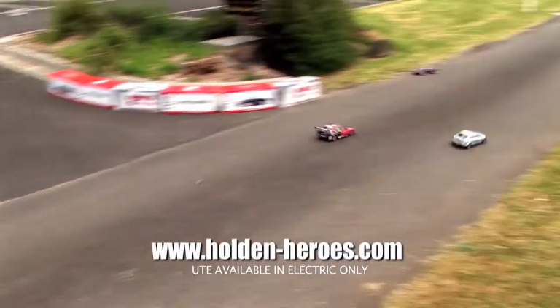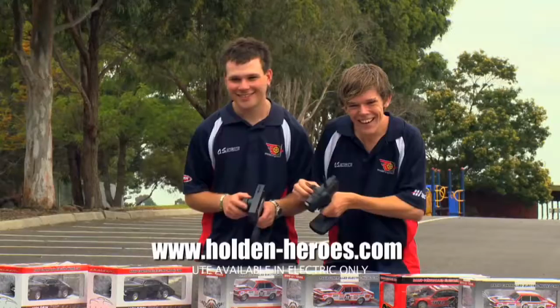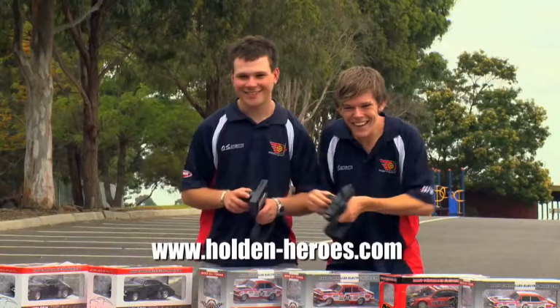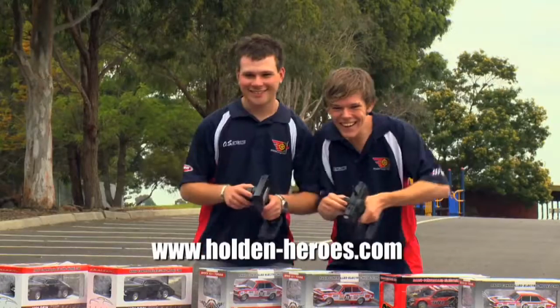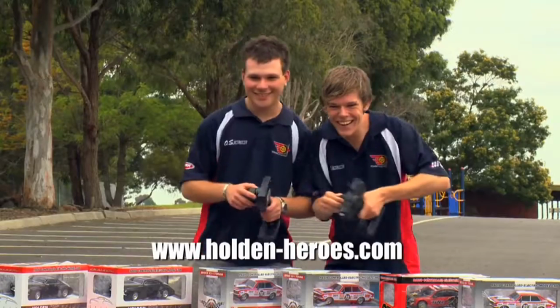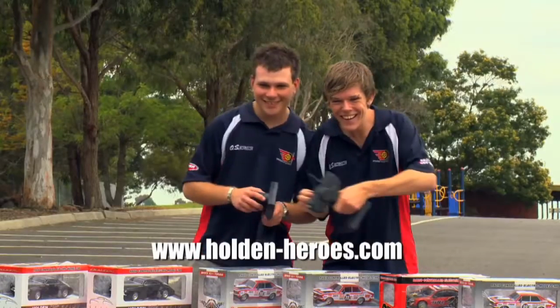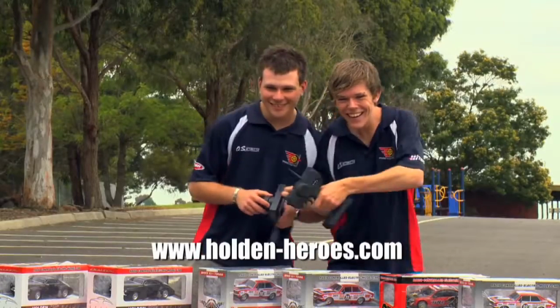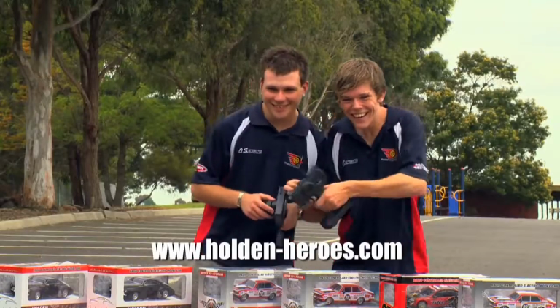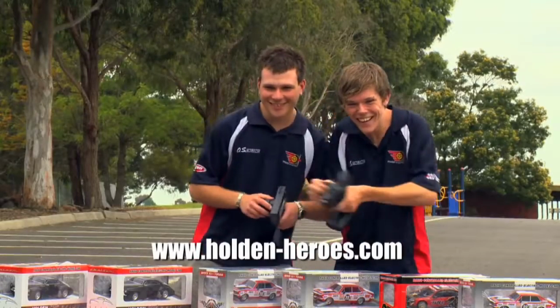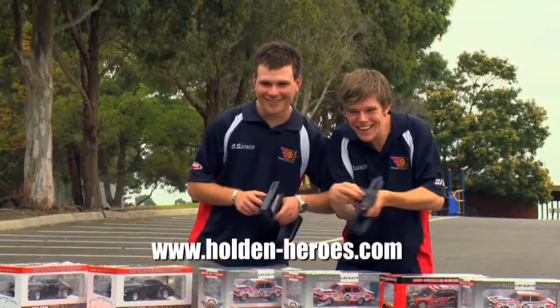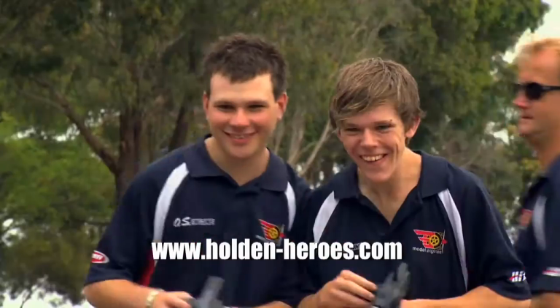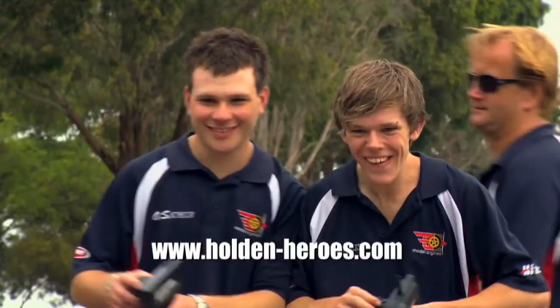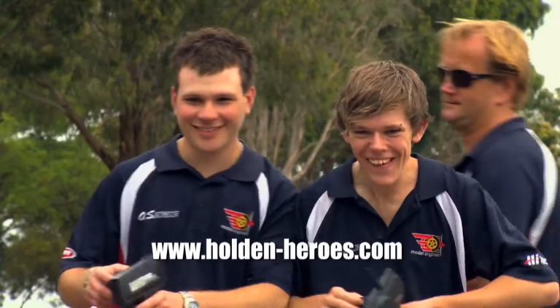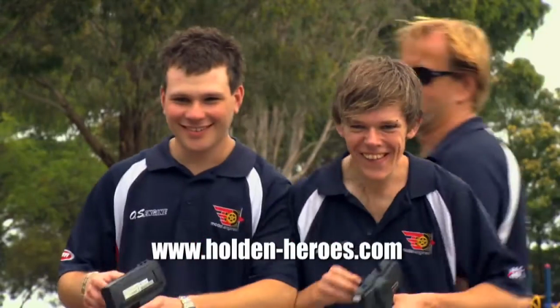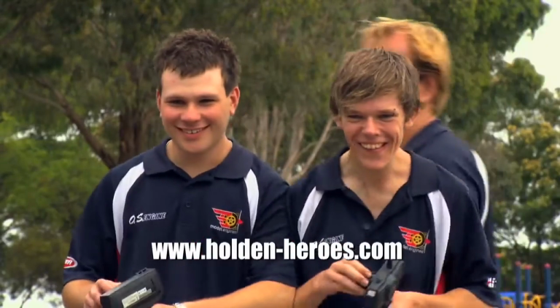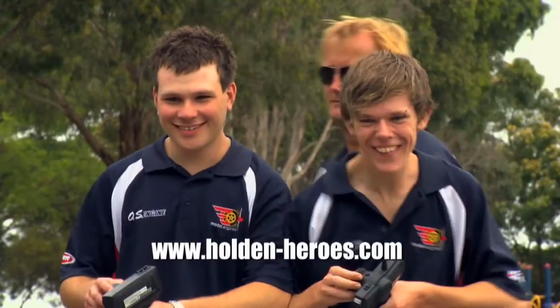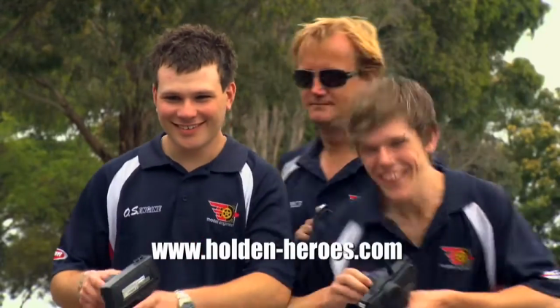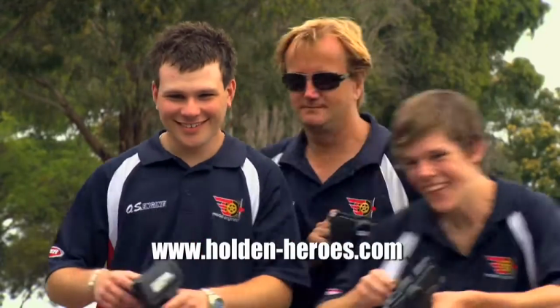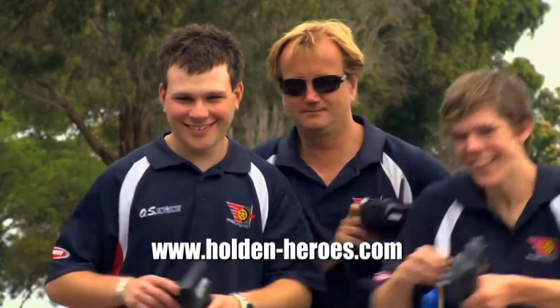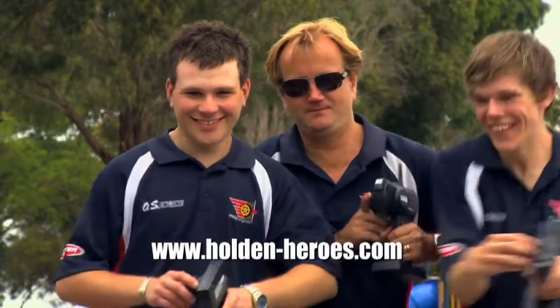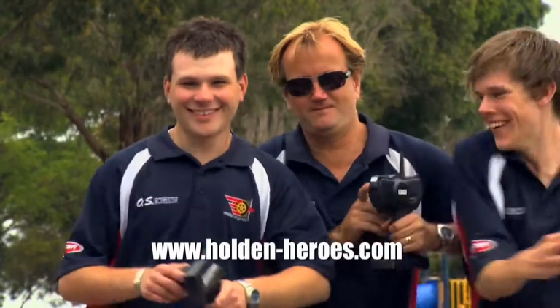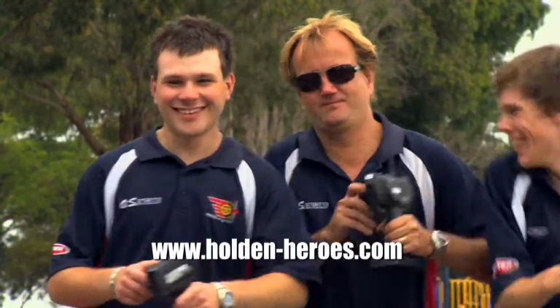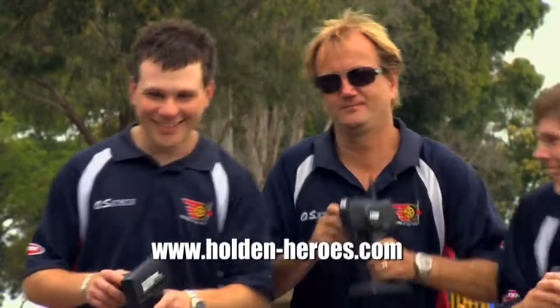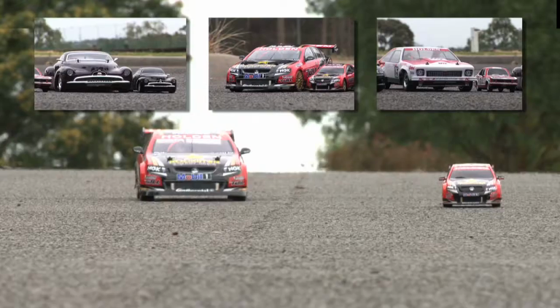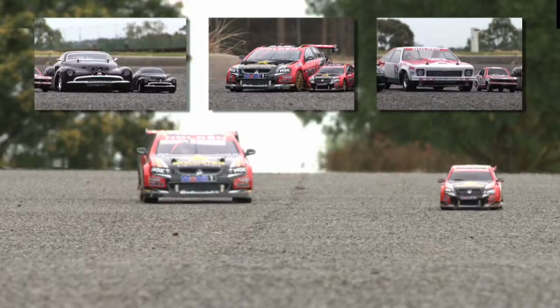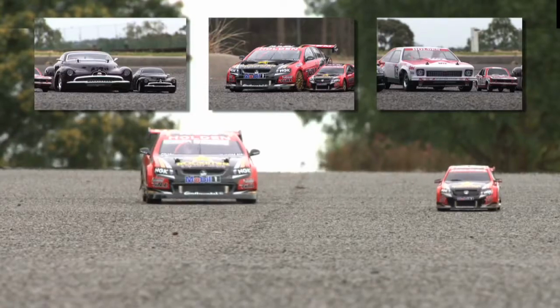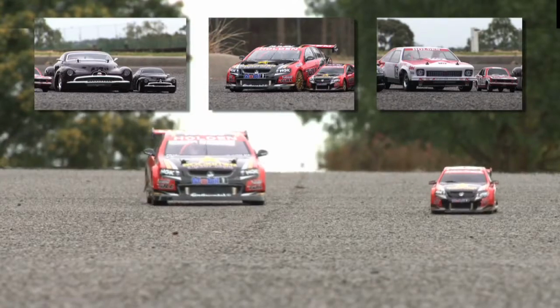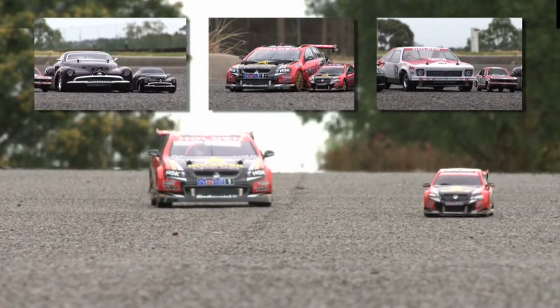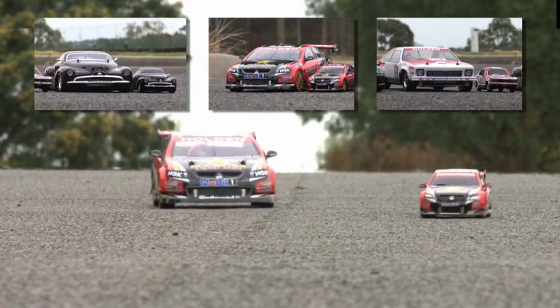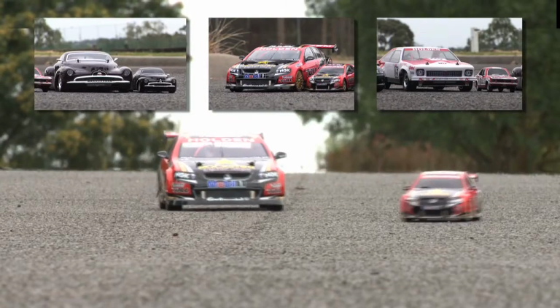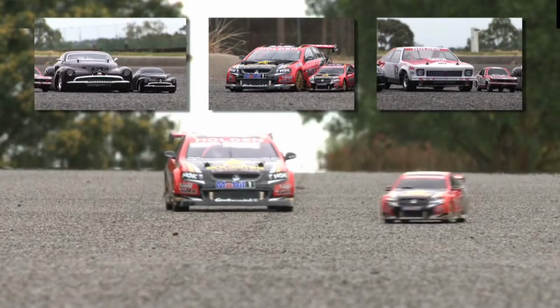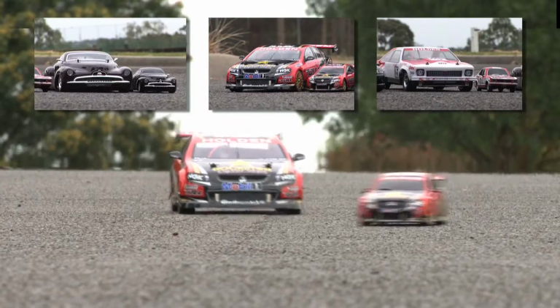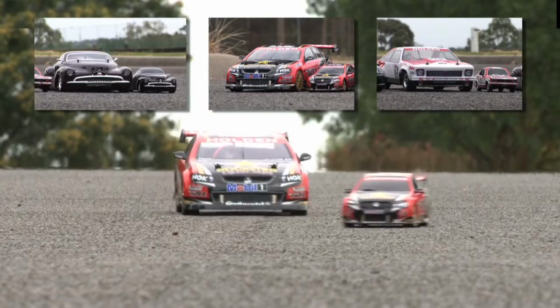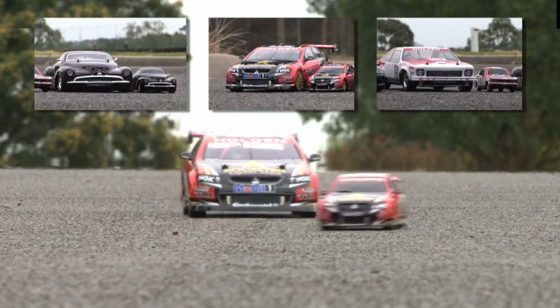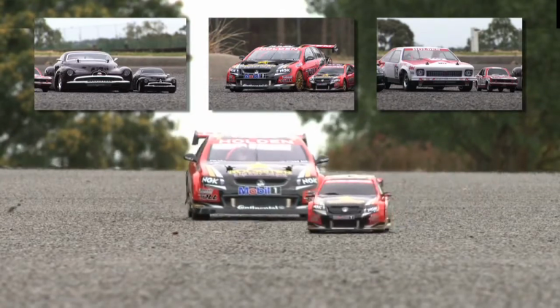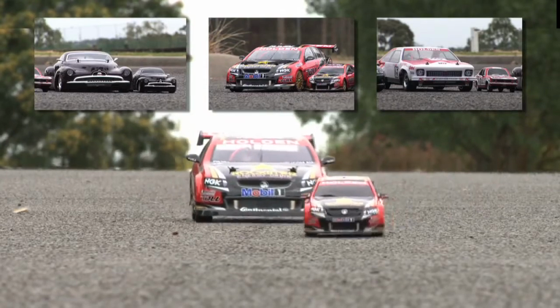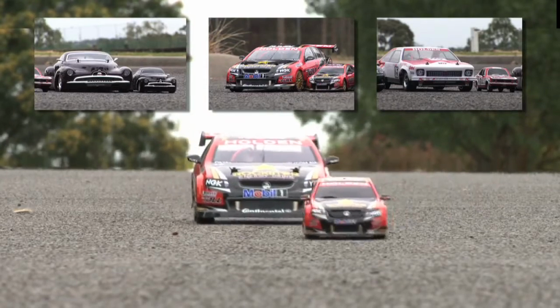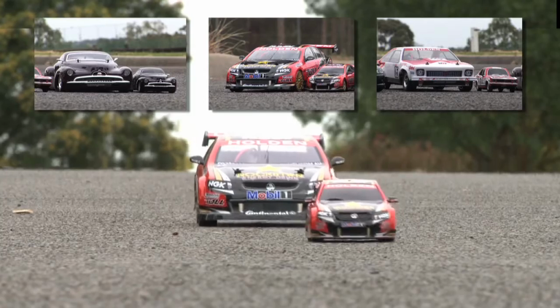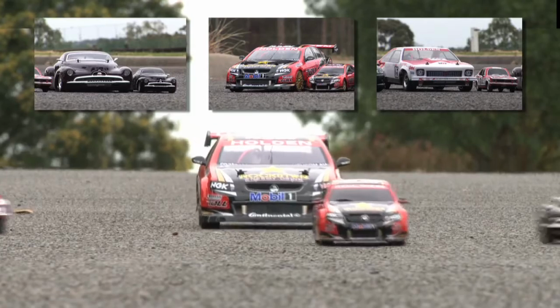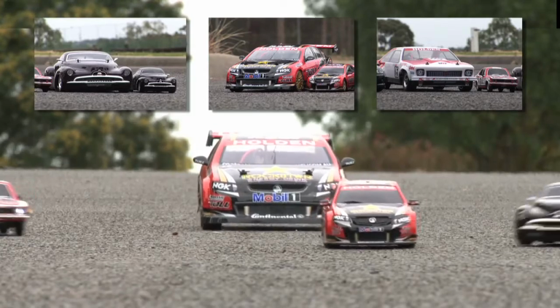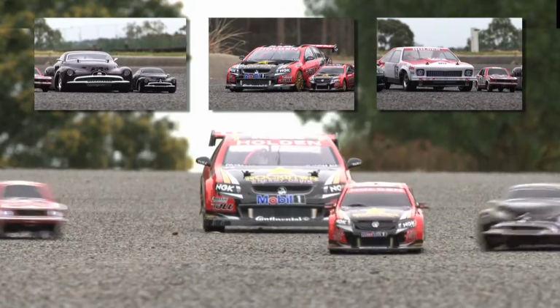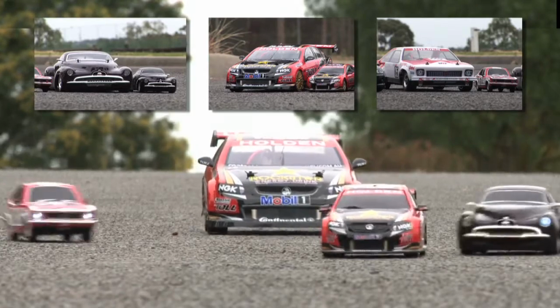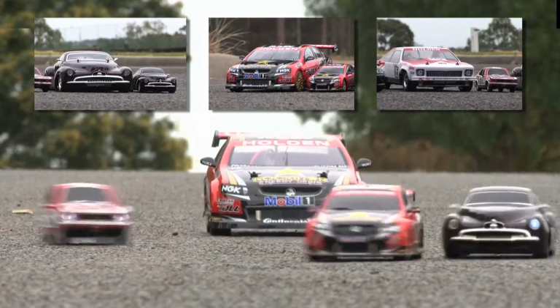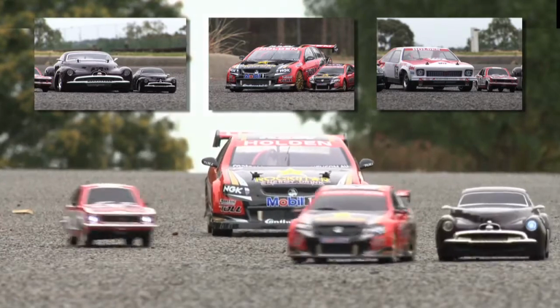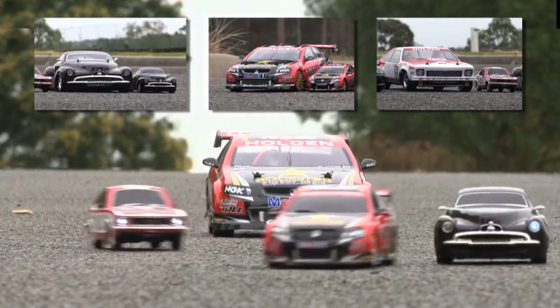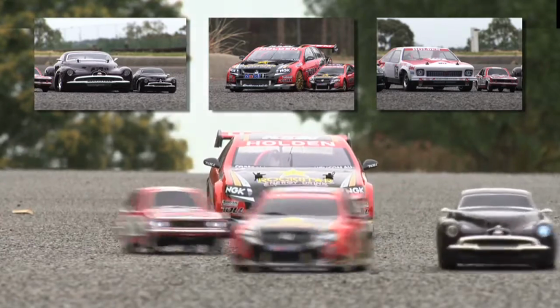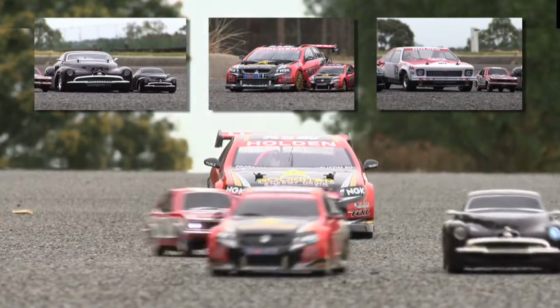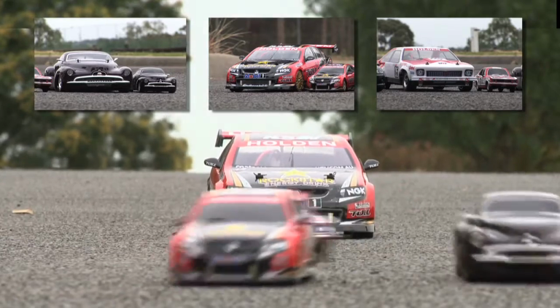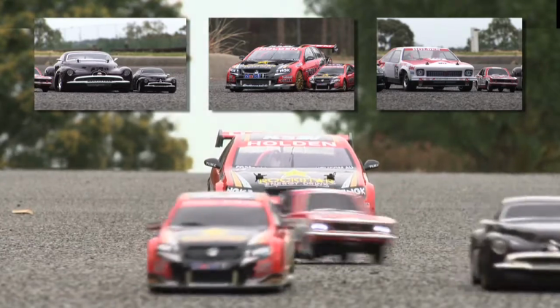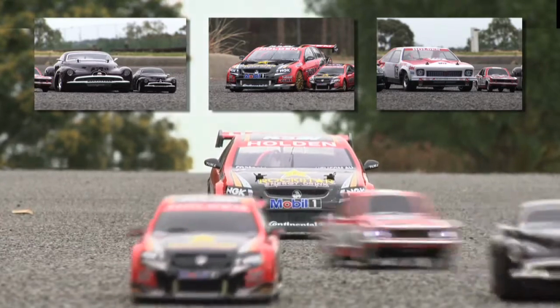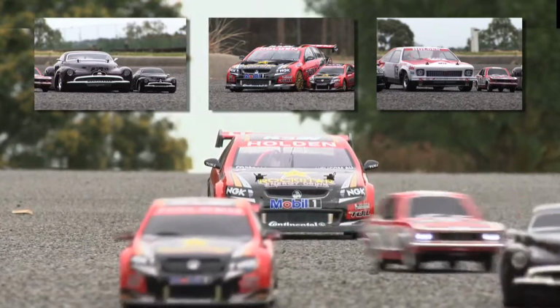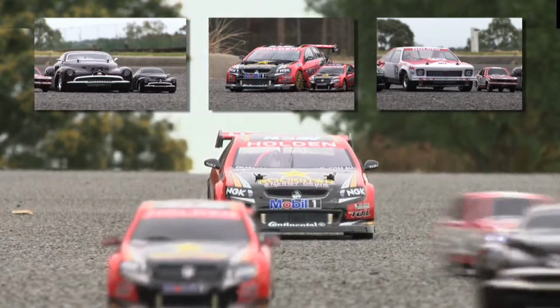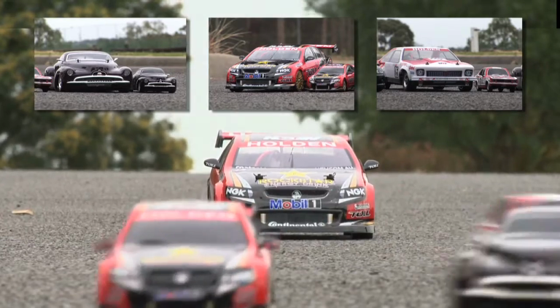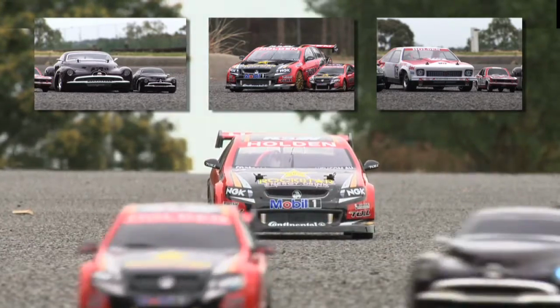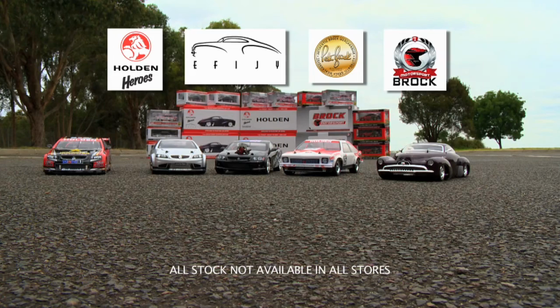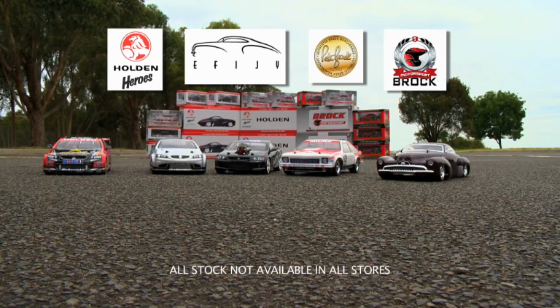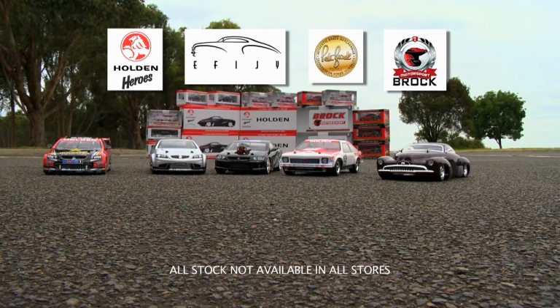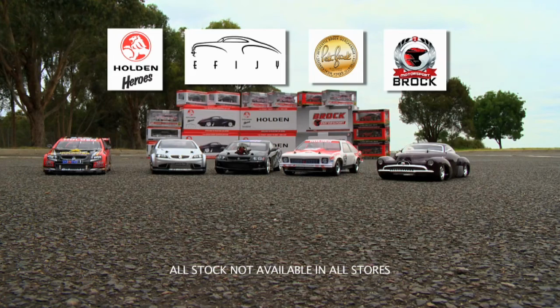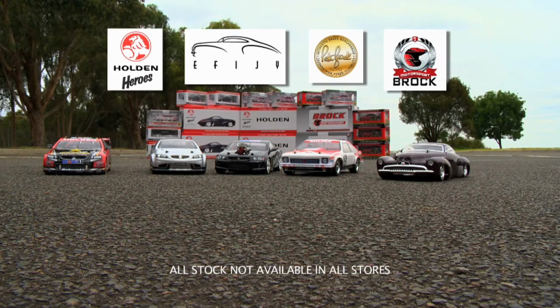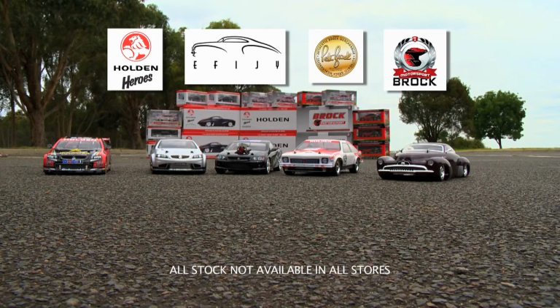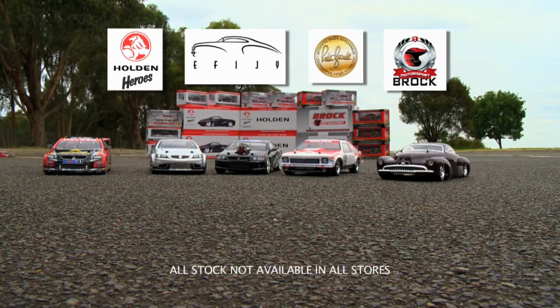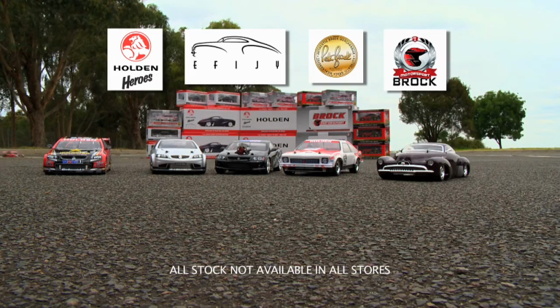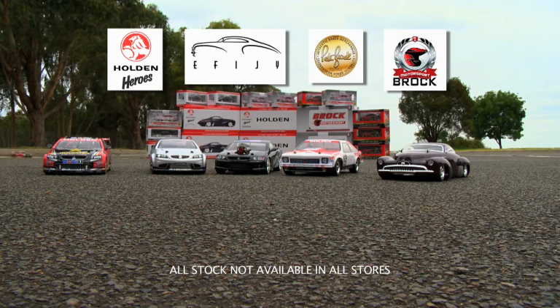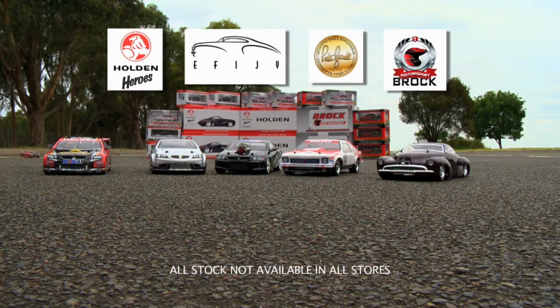So race your mate, or even your old man. Plus there's an awesome 1/18th Scale Model Range for the kids. Holden Heroes.